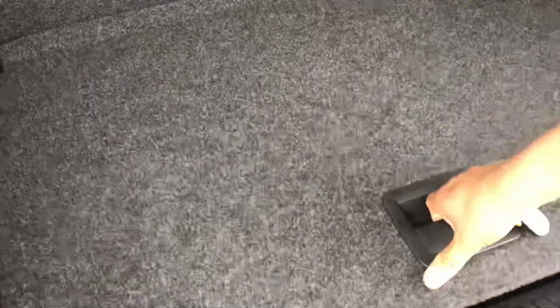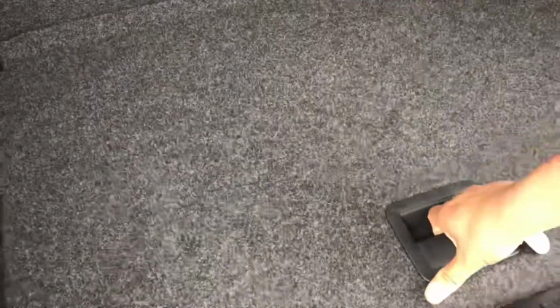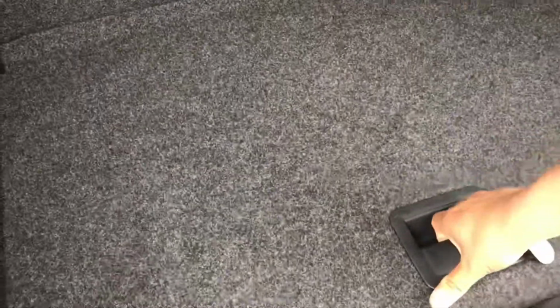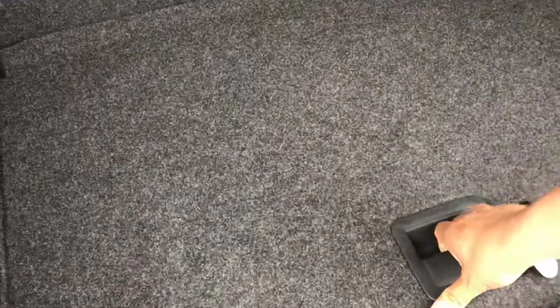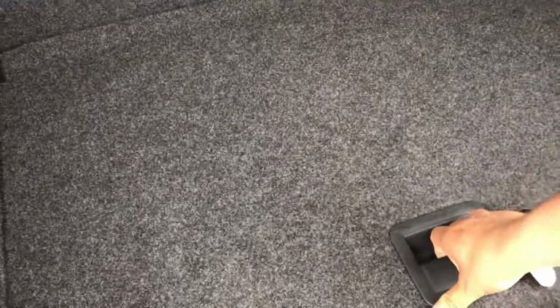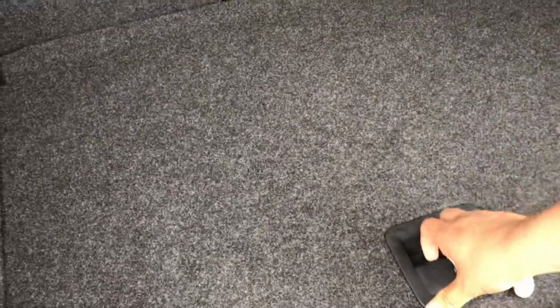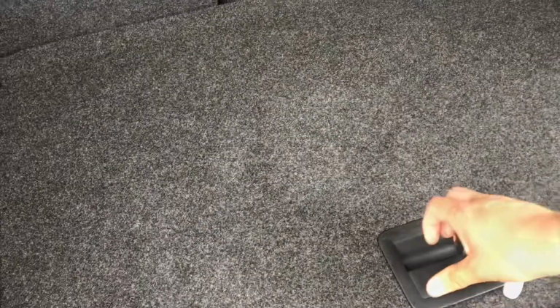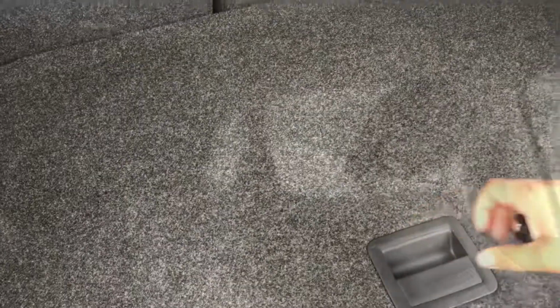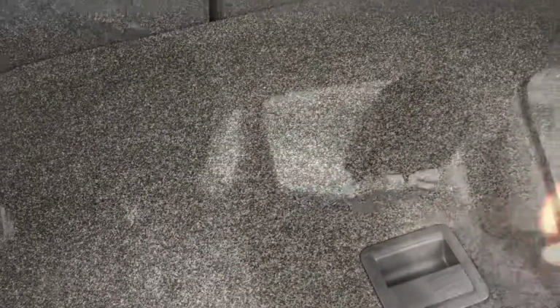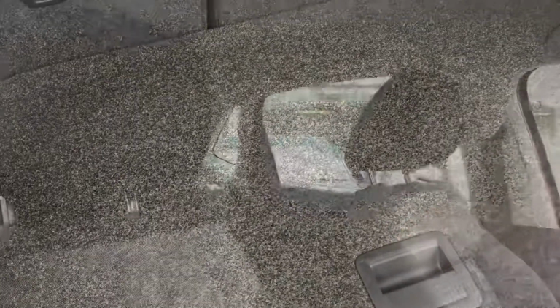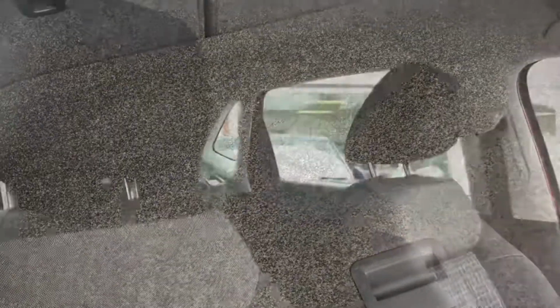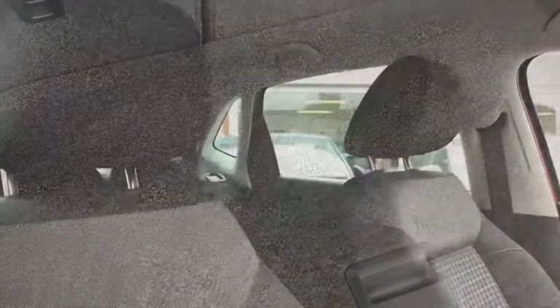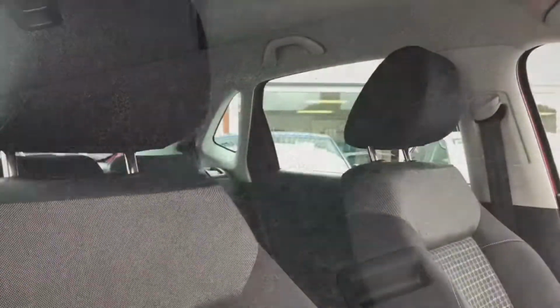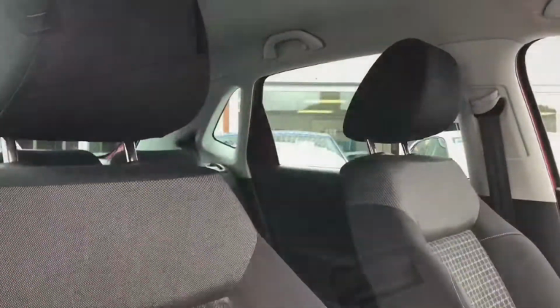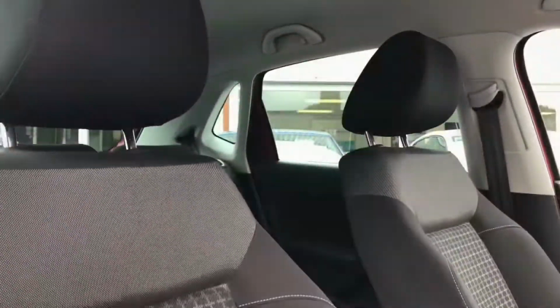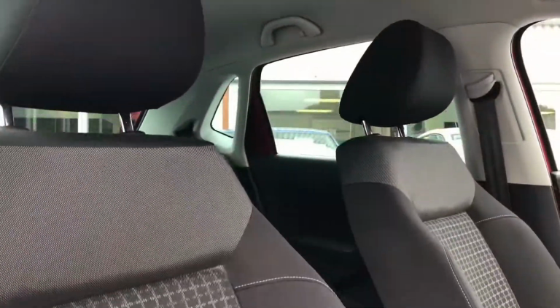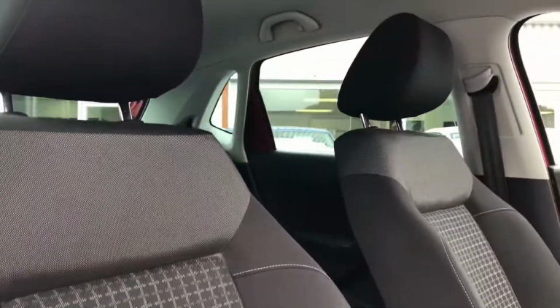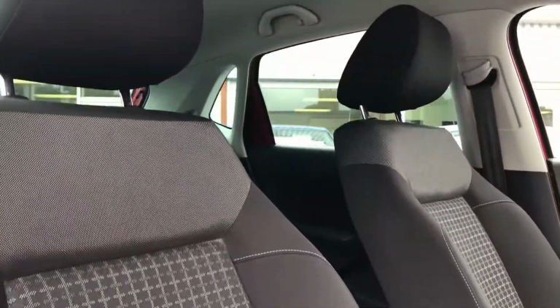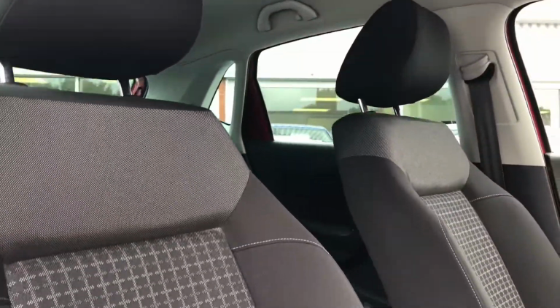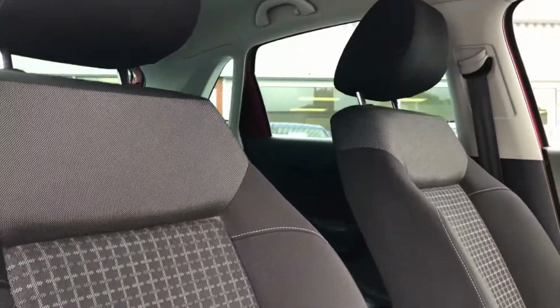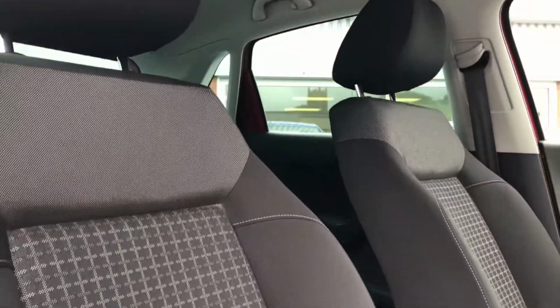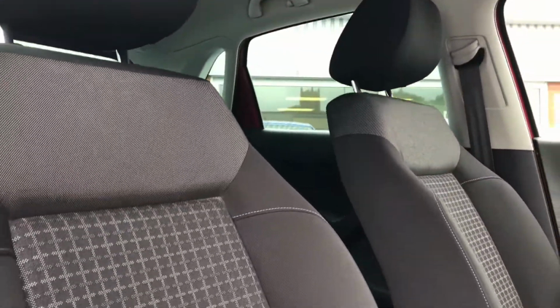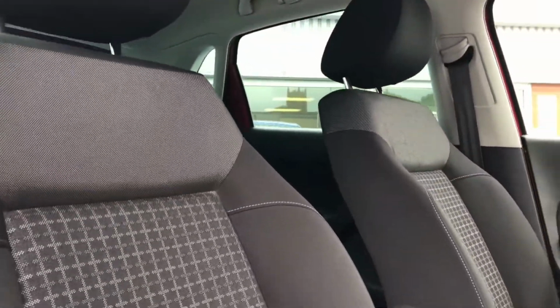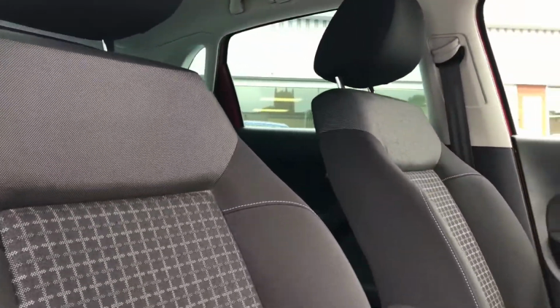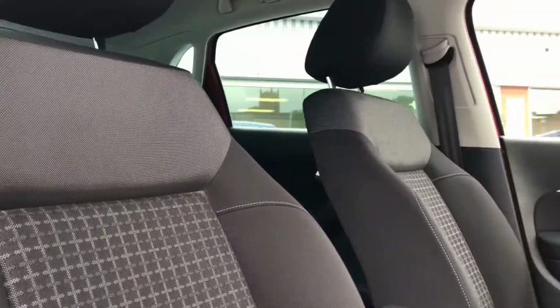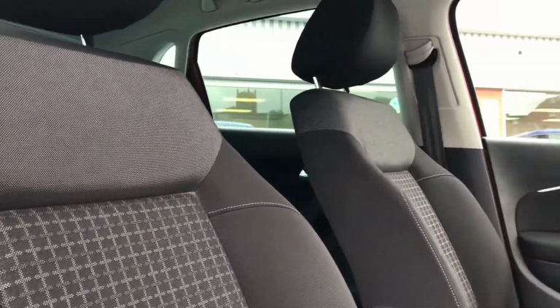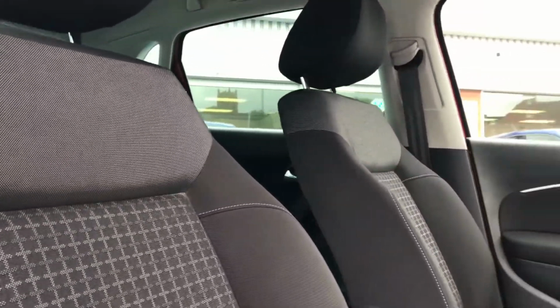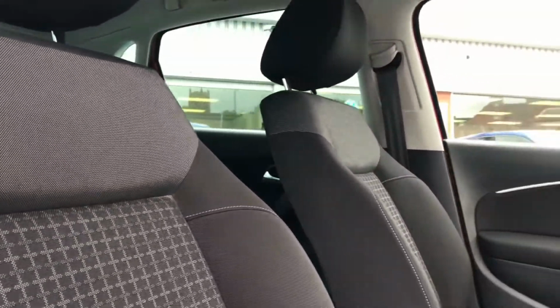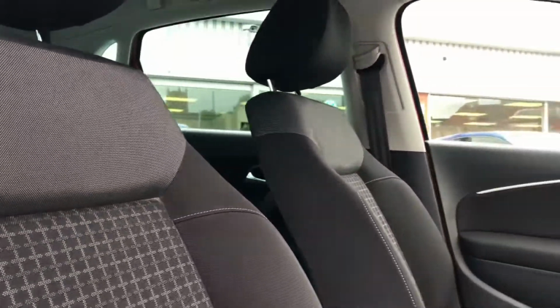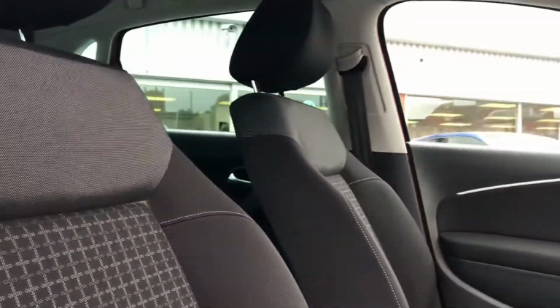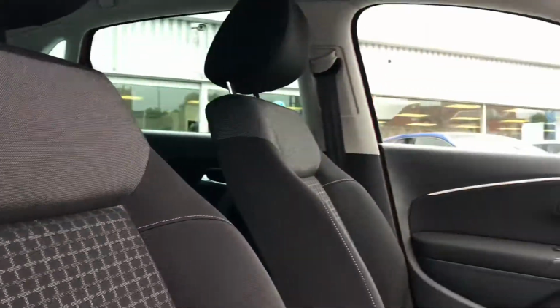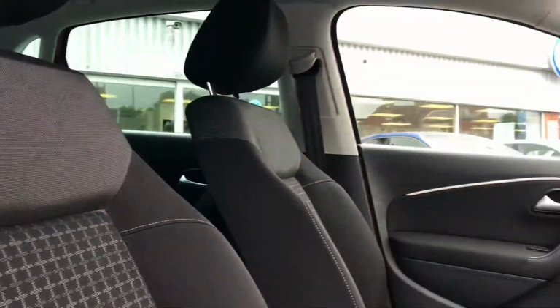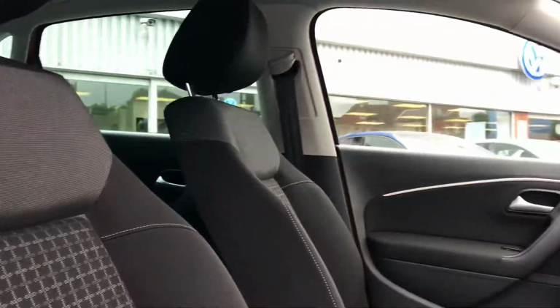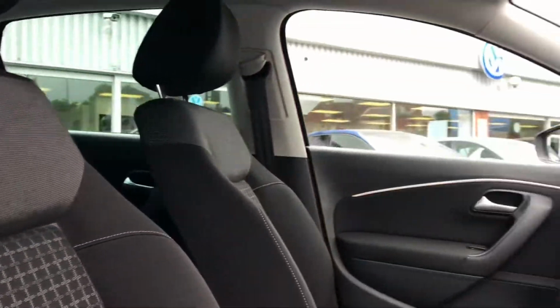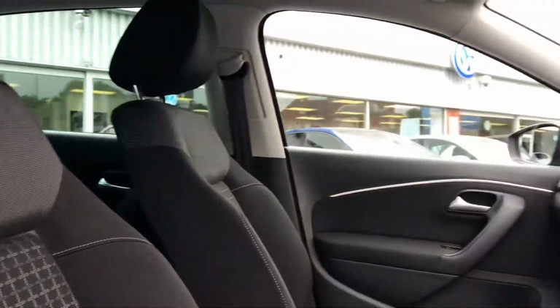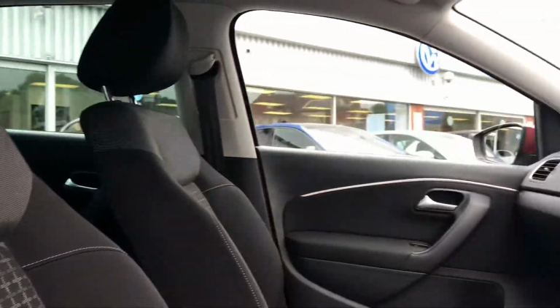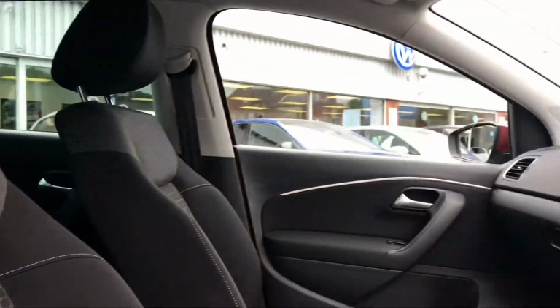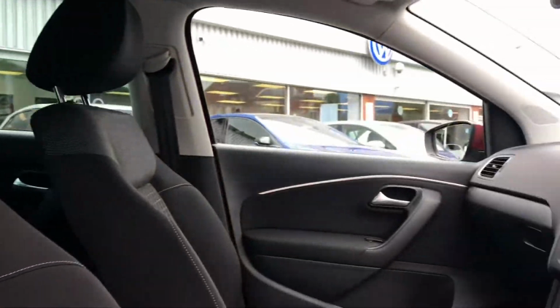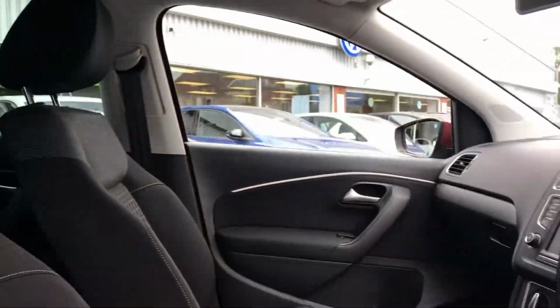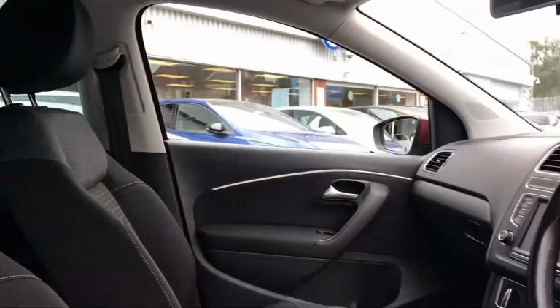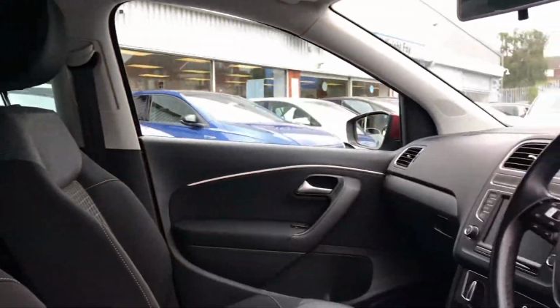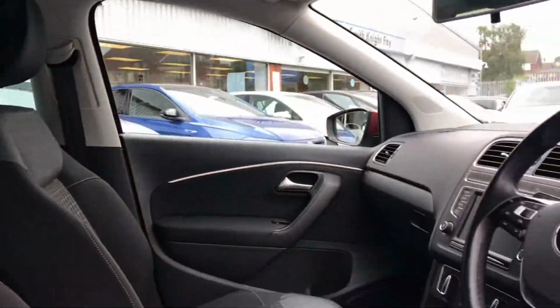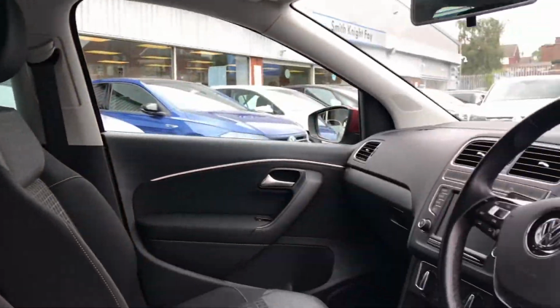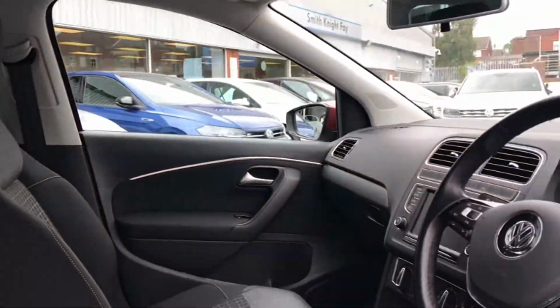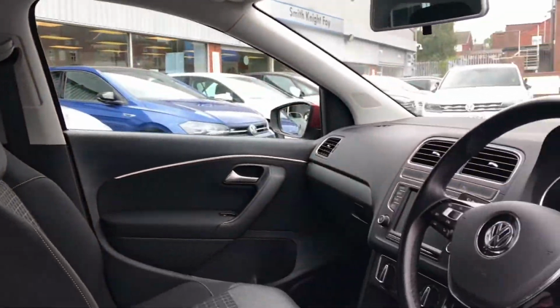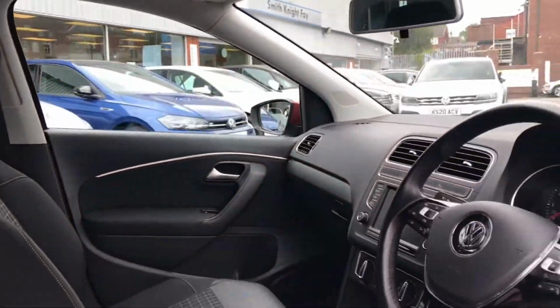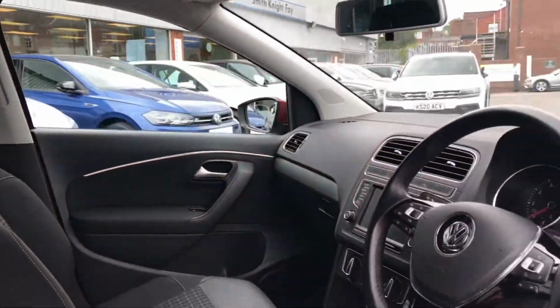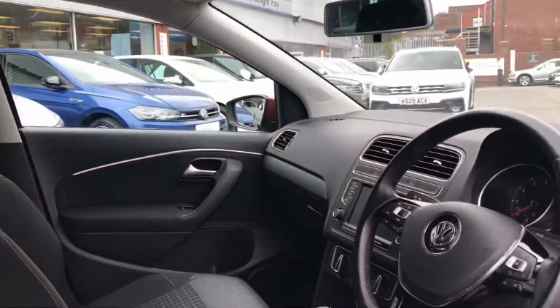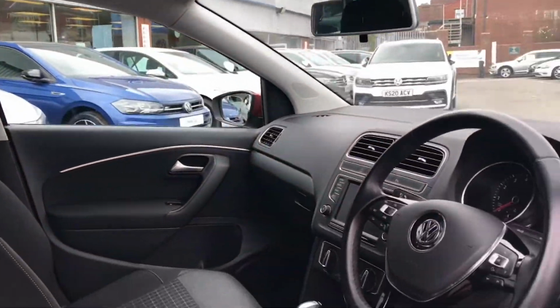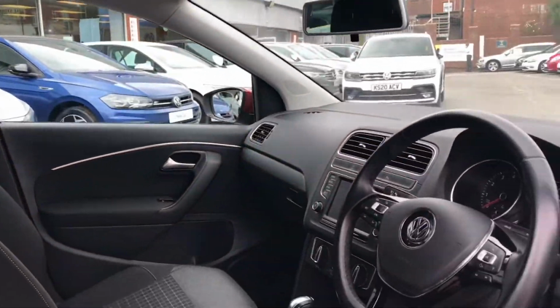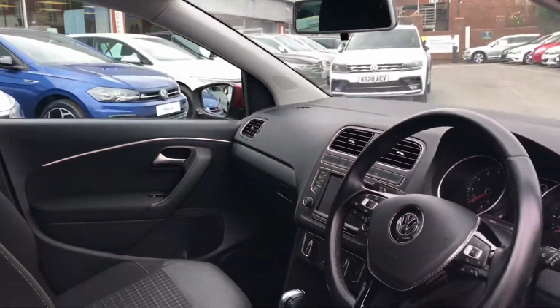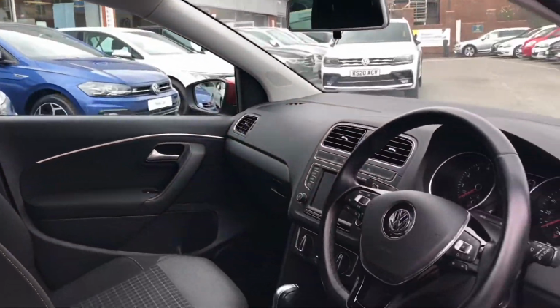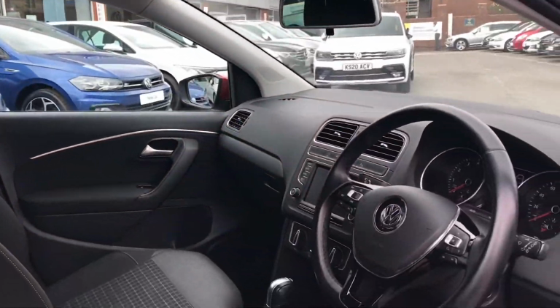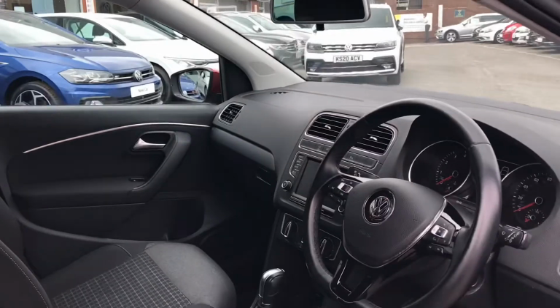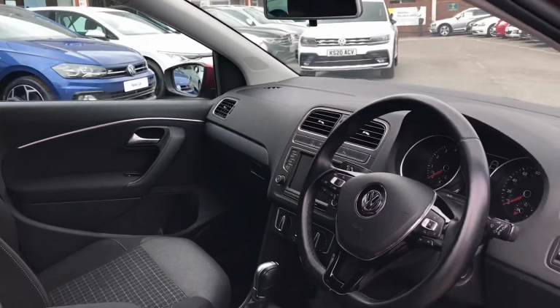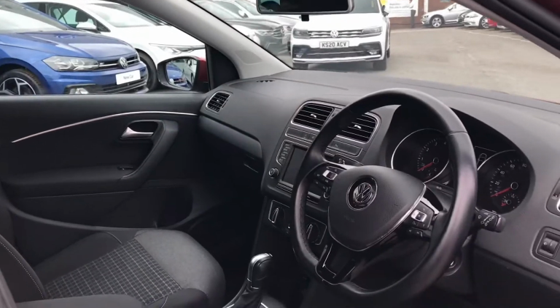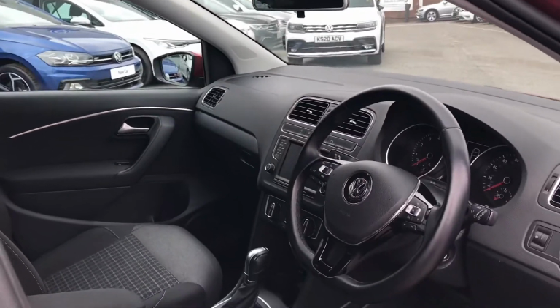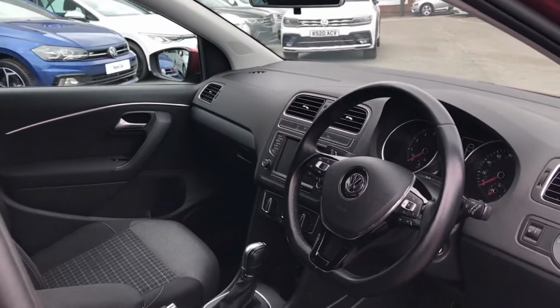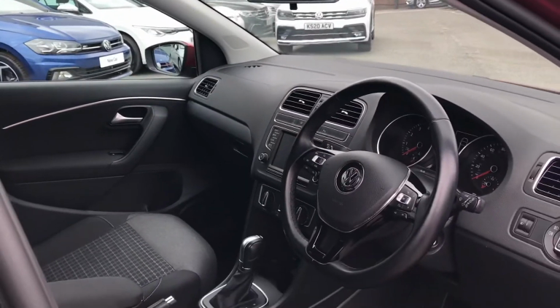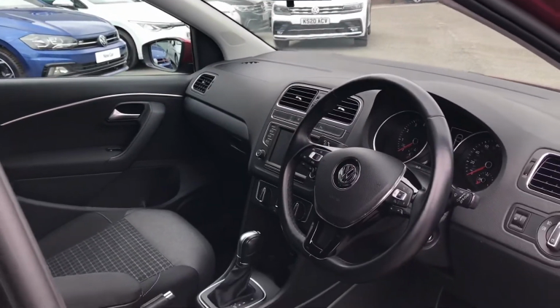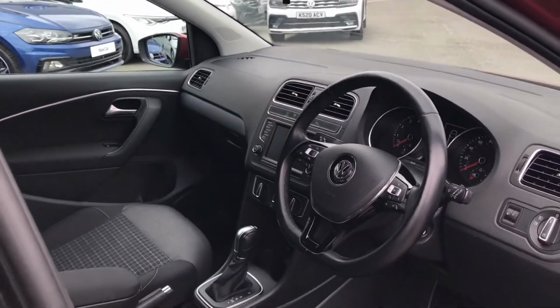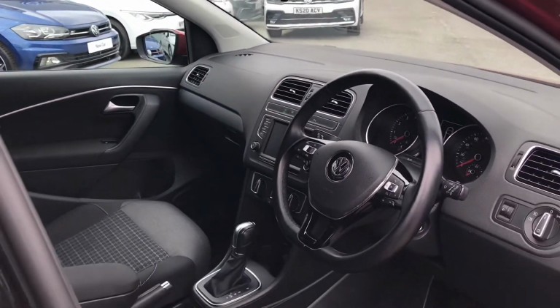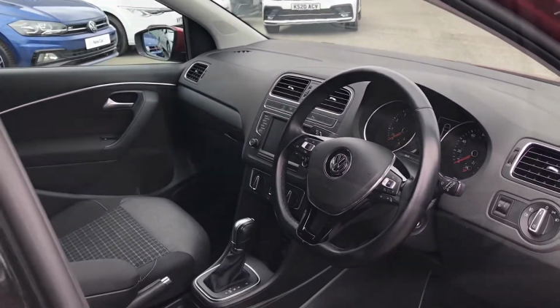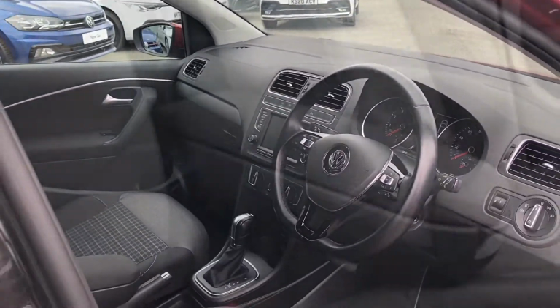Now coming into the car you can see we have the black cloth interior upholstery which really does create a stylish look to the car. It's very comfortable and it's been kept in great condition.